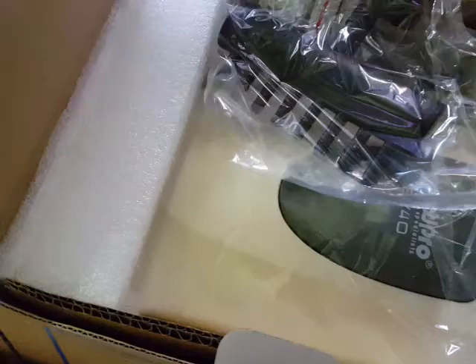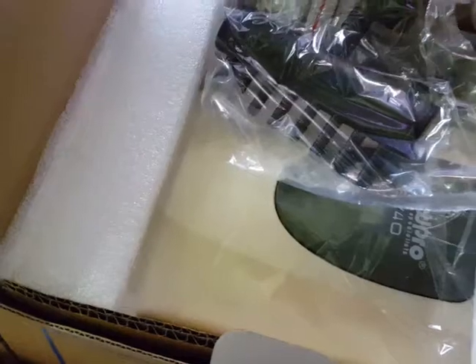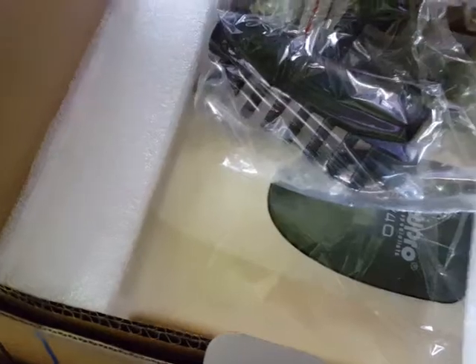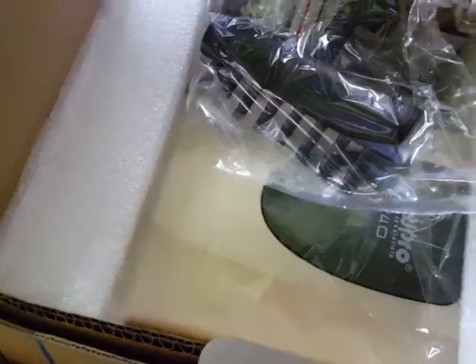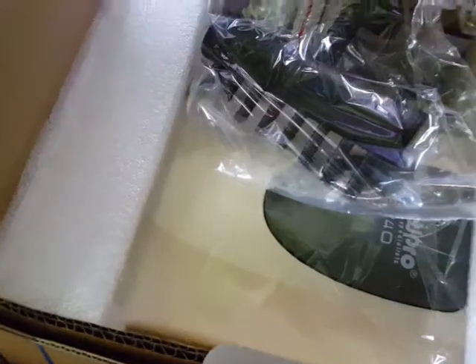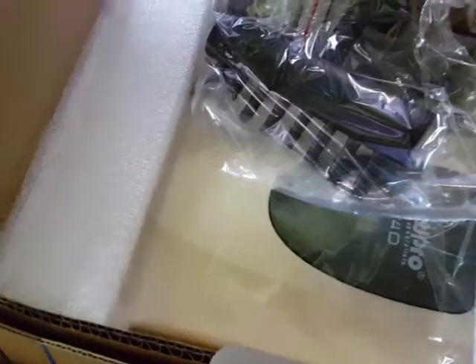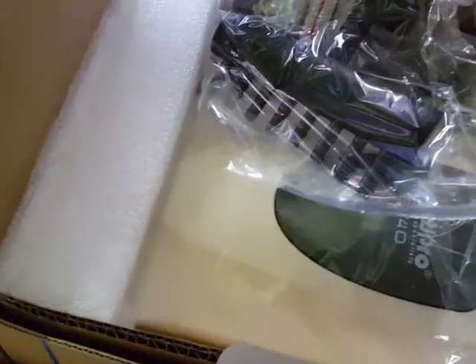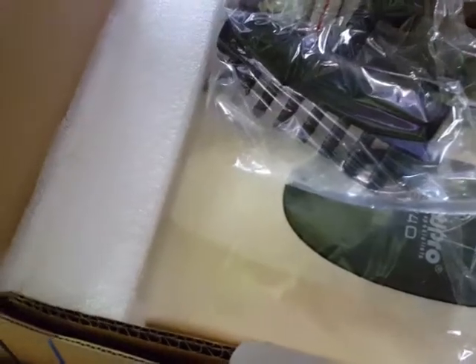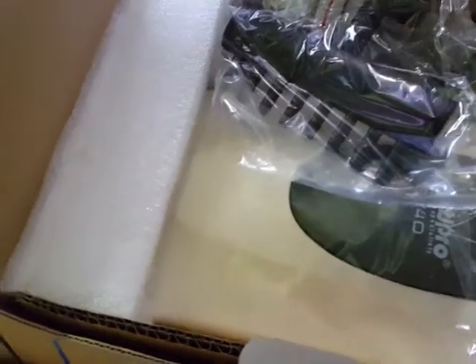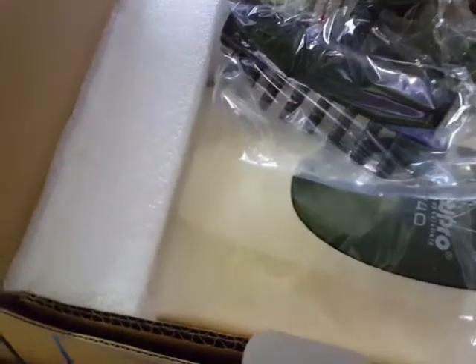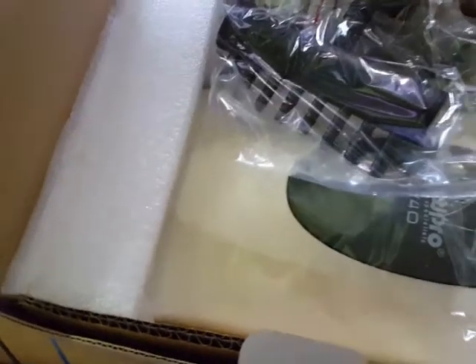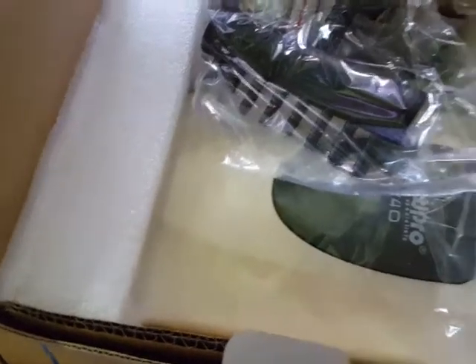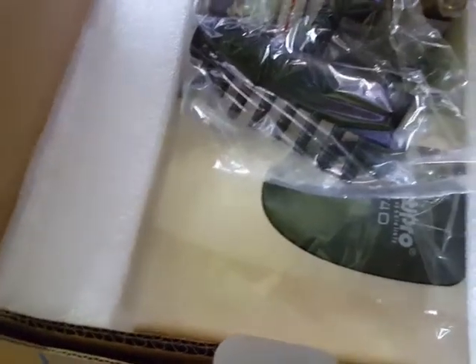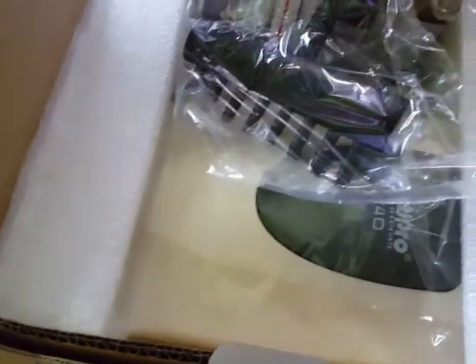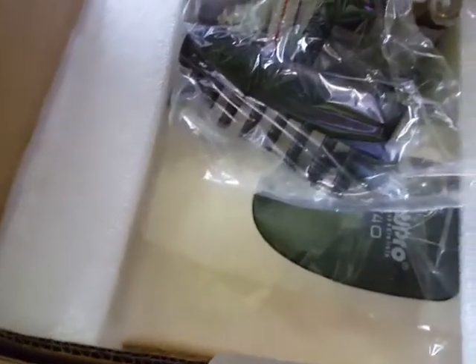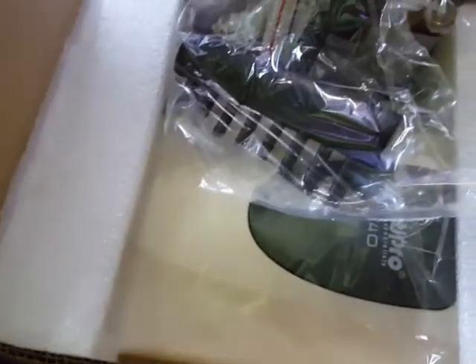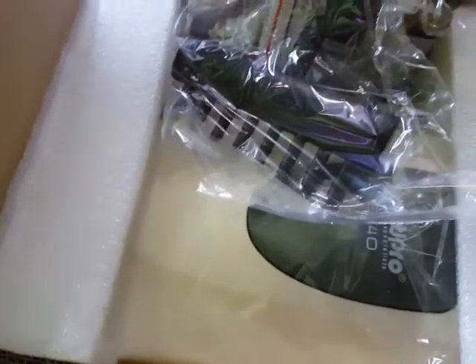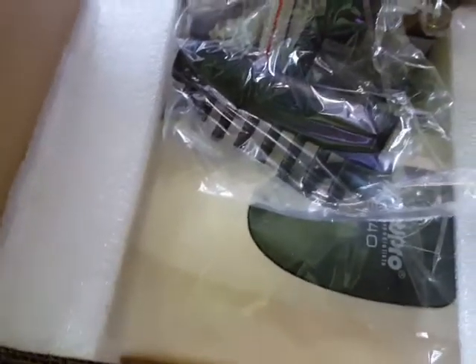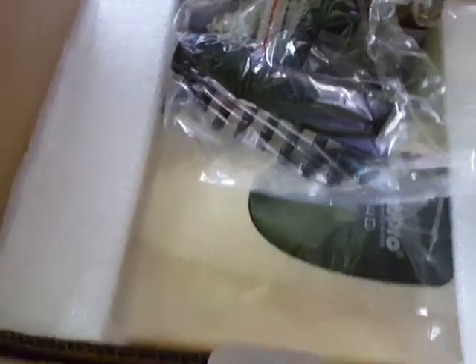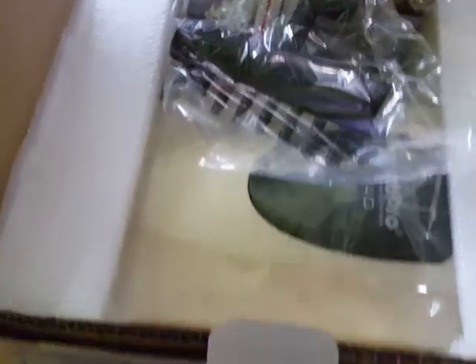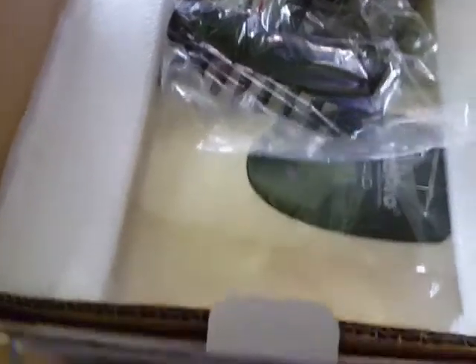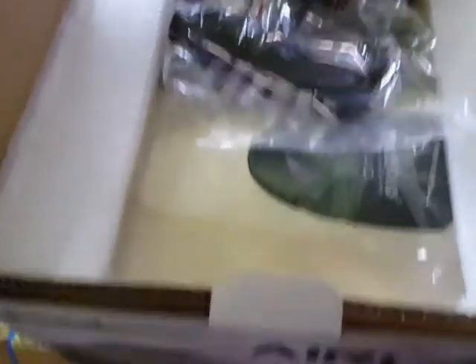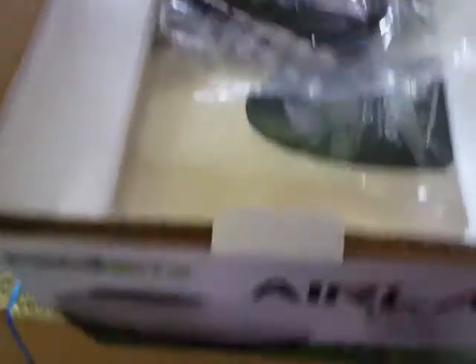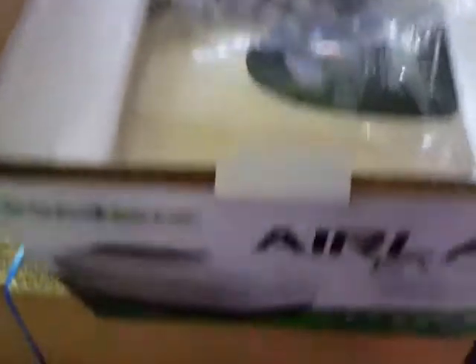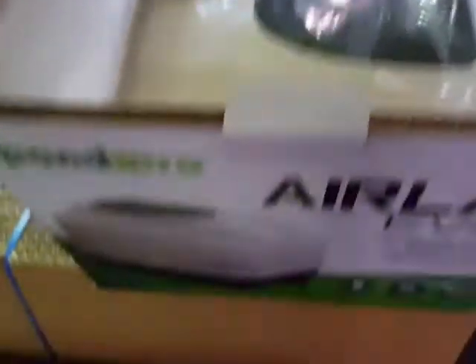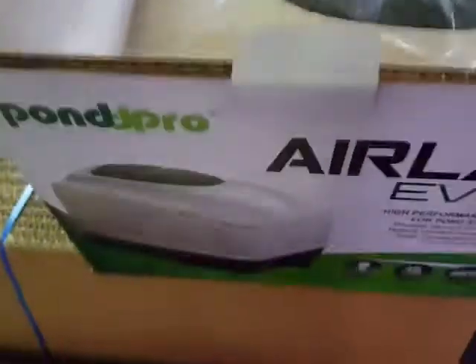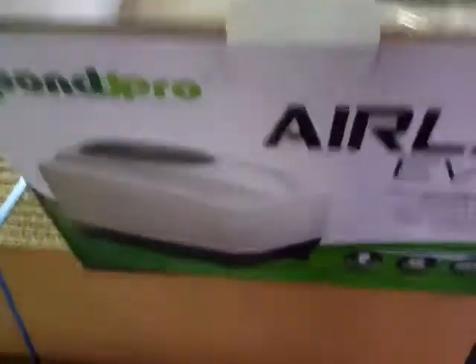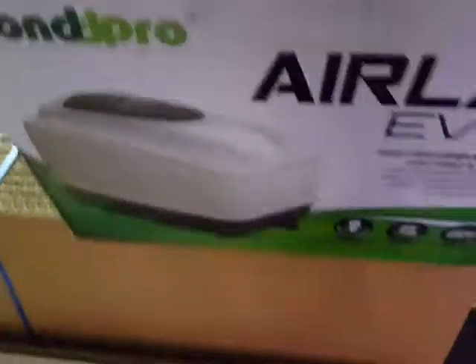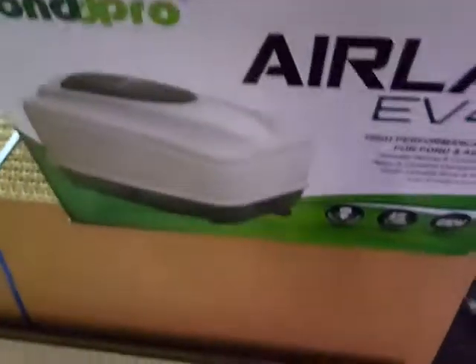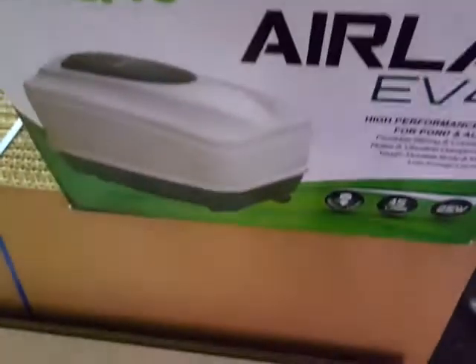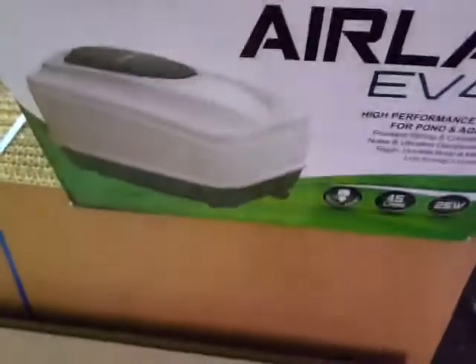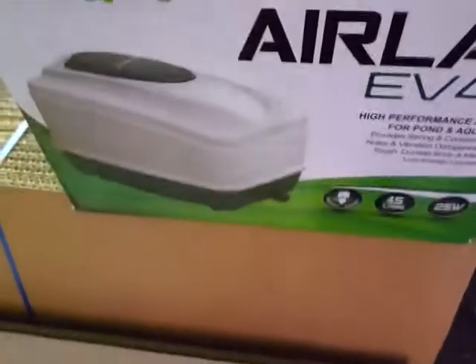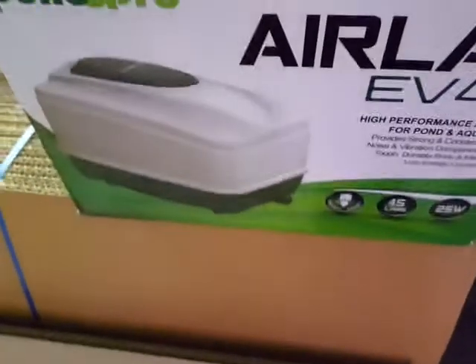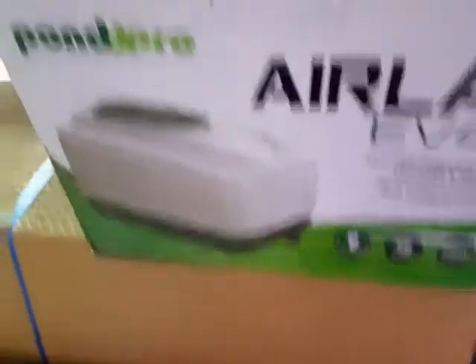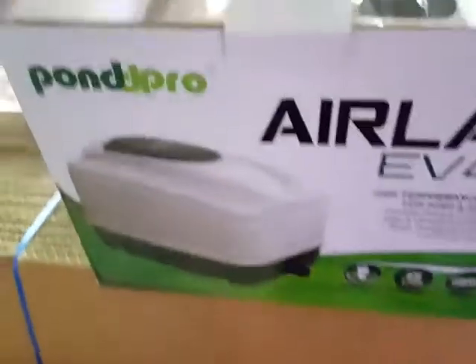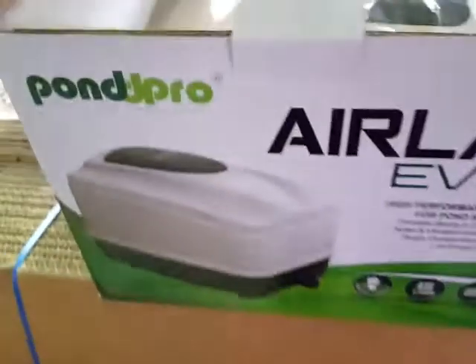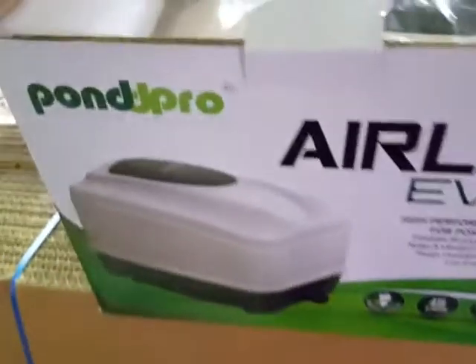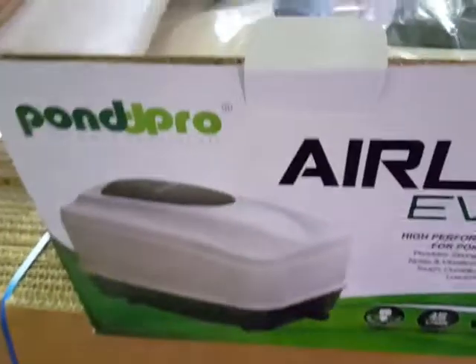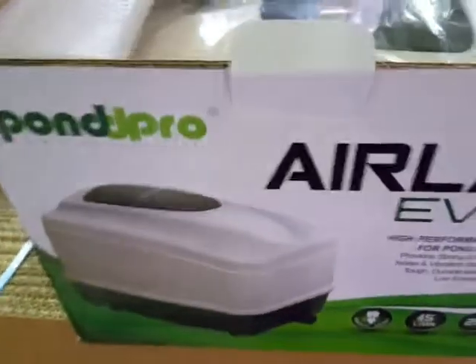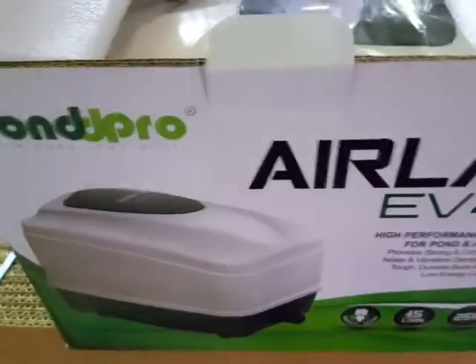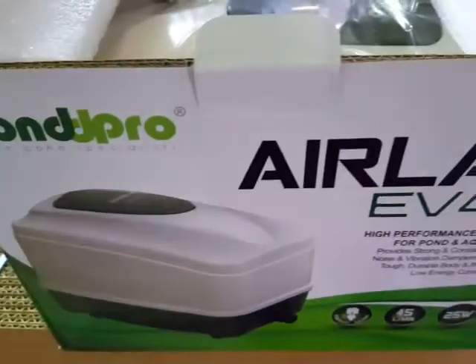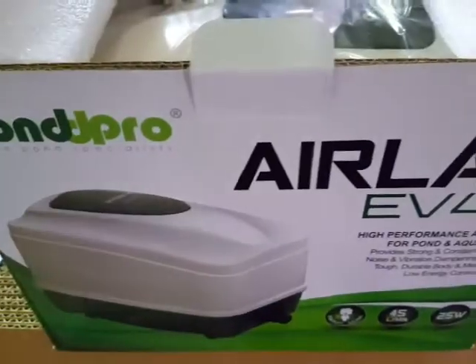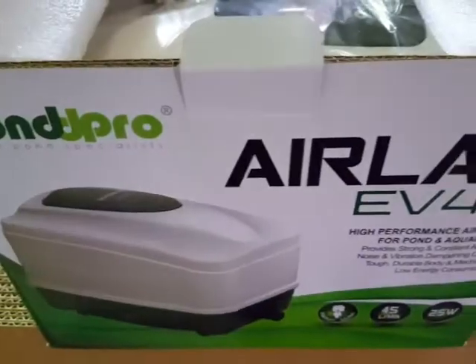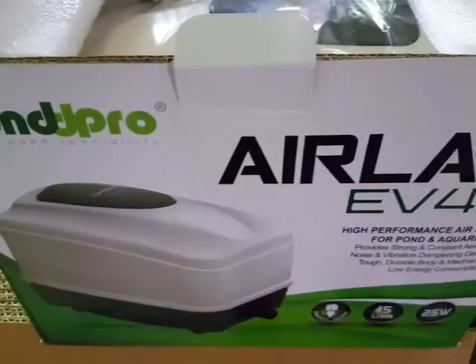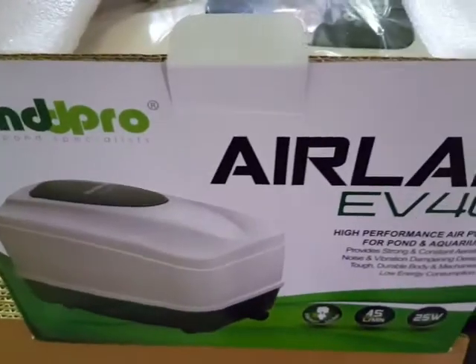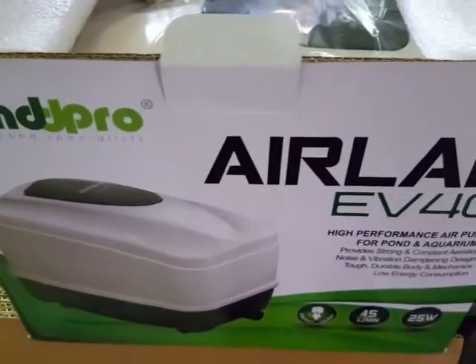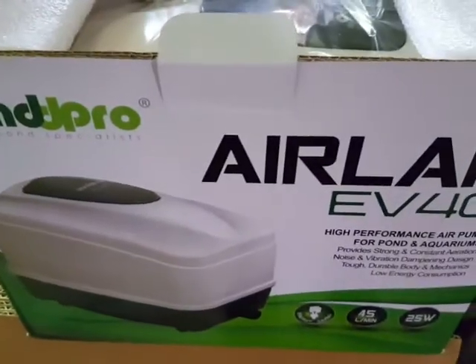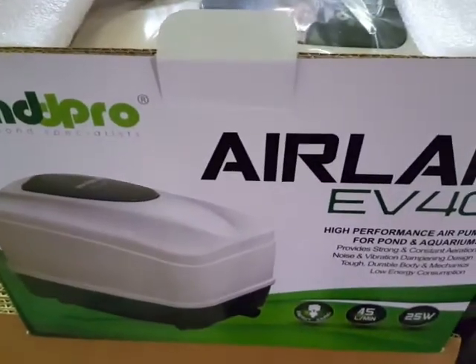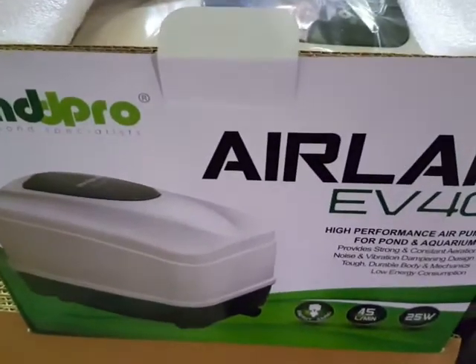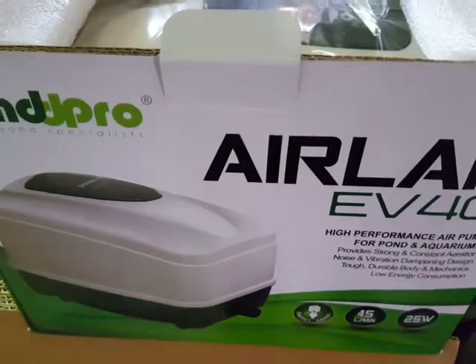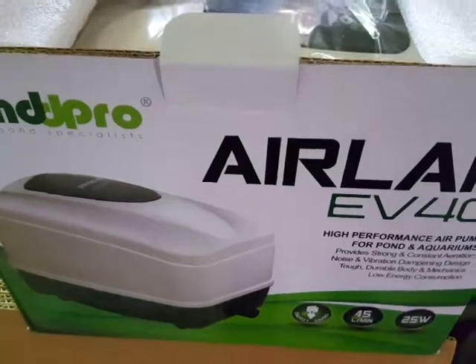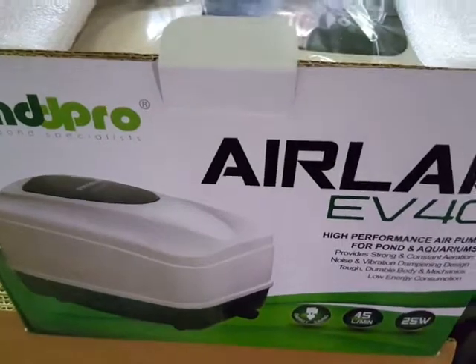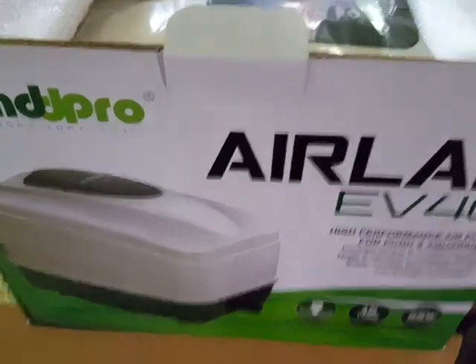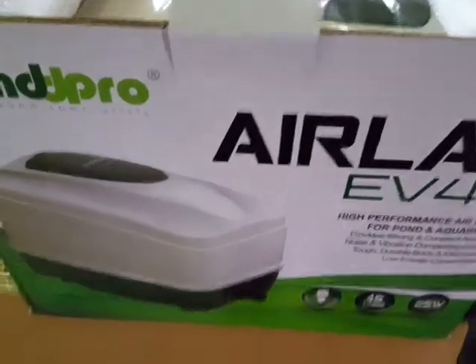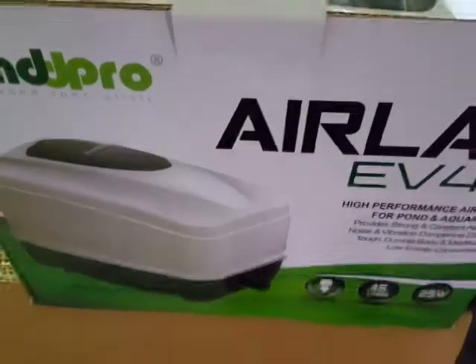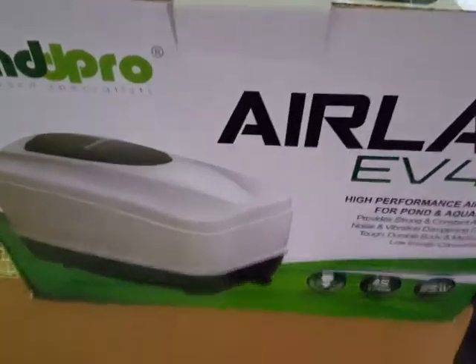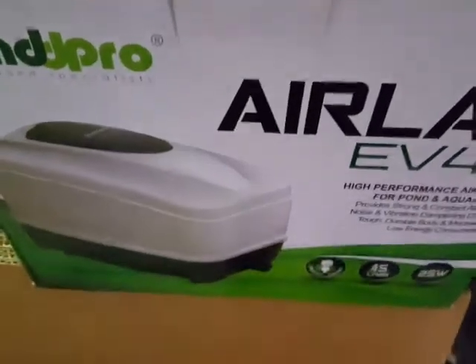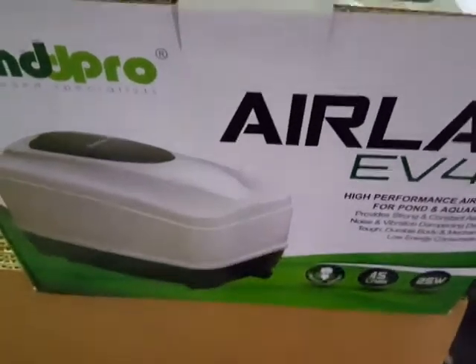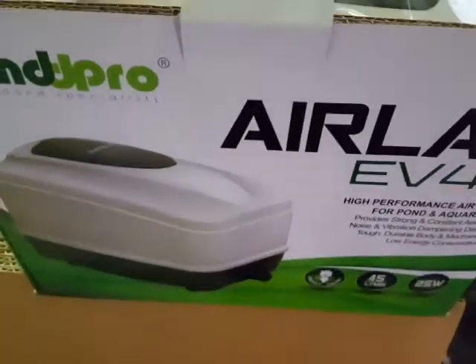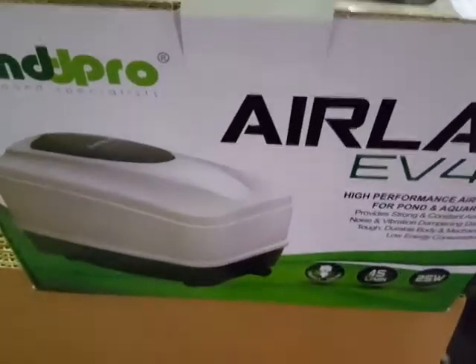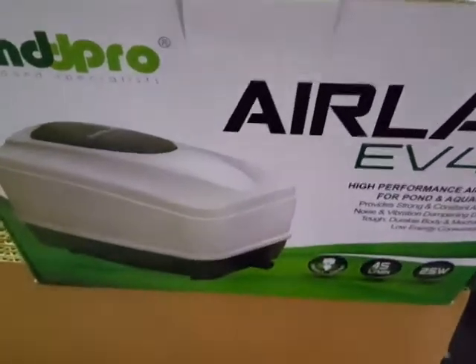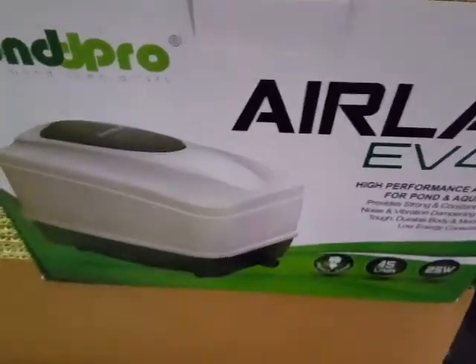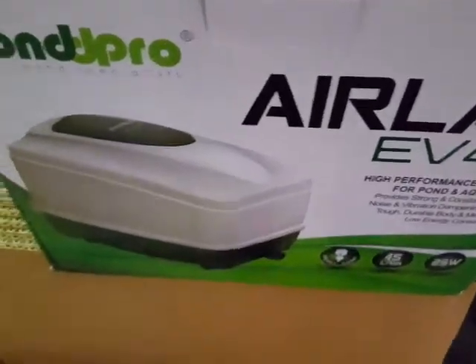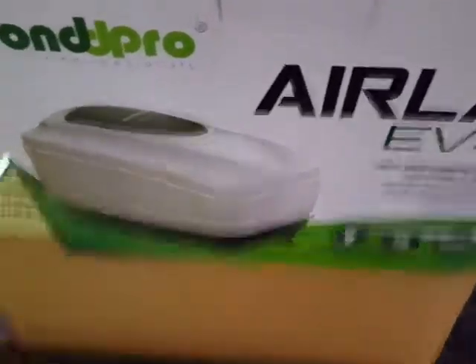Hi, it's John from the Tech Den, just running through the different ways of connecting up and doing air pumps.